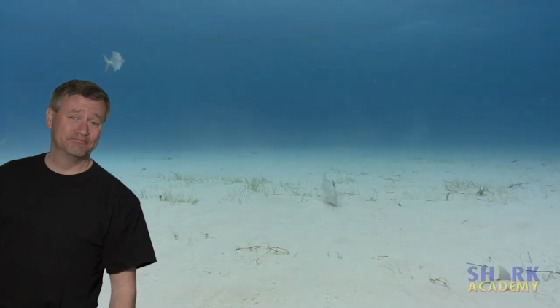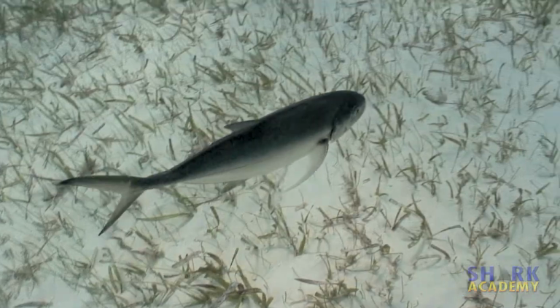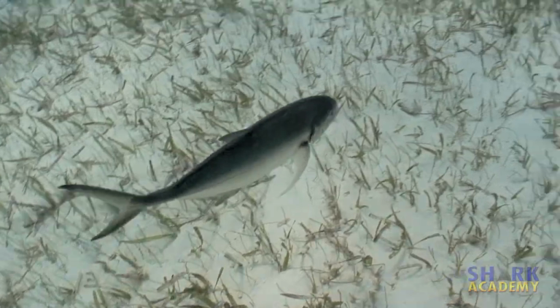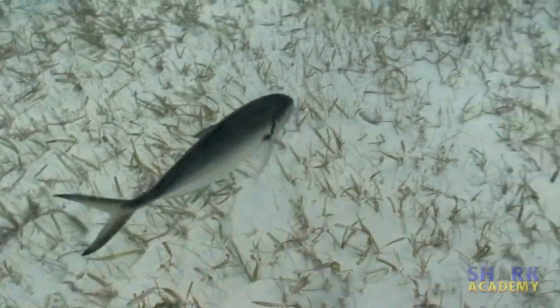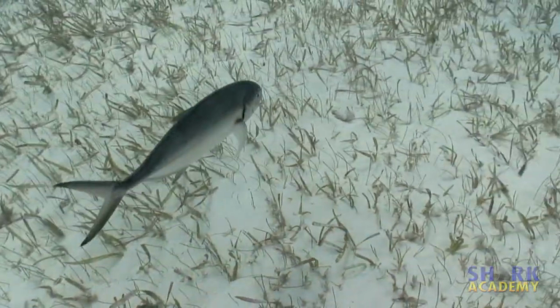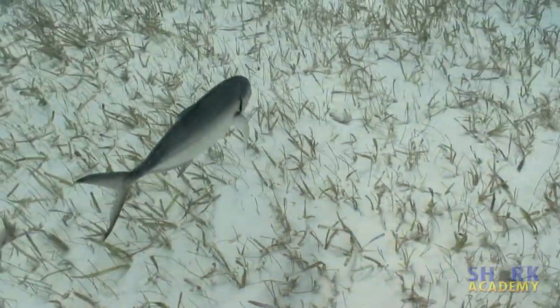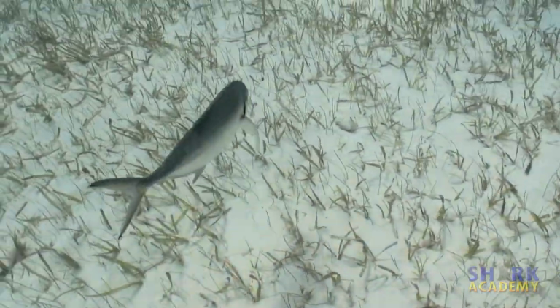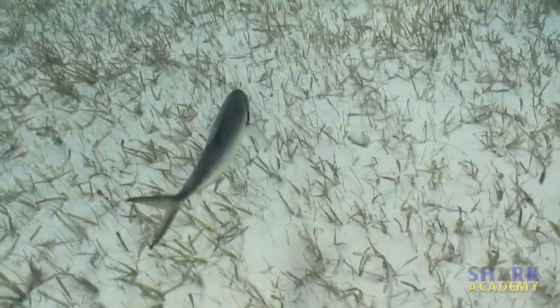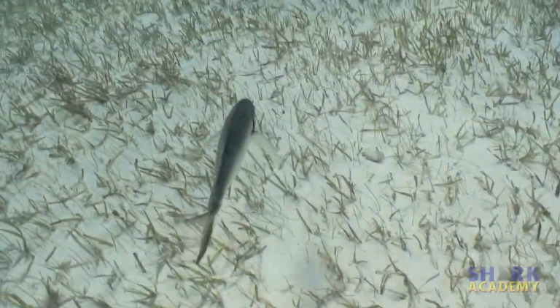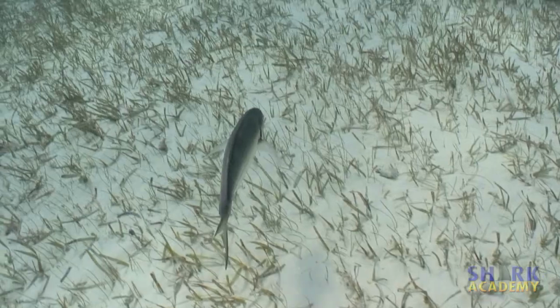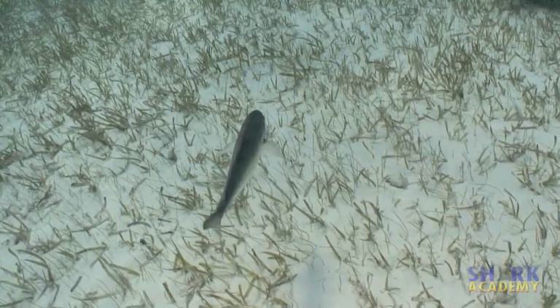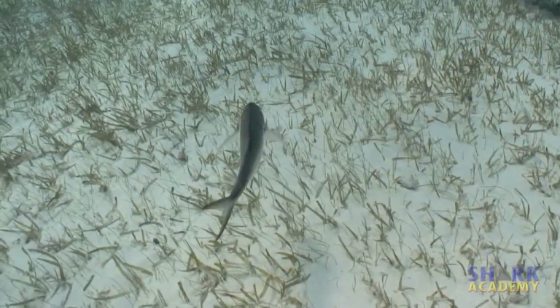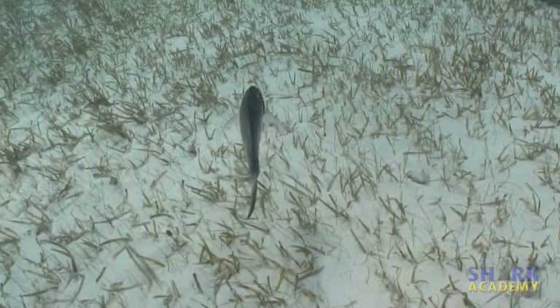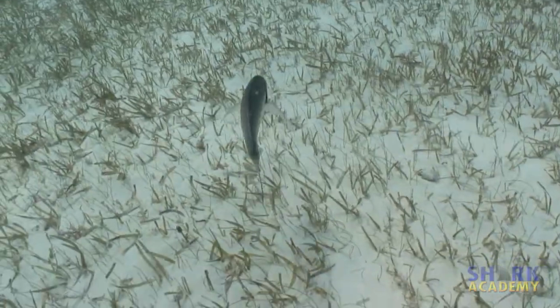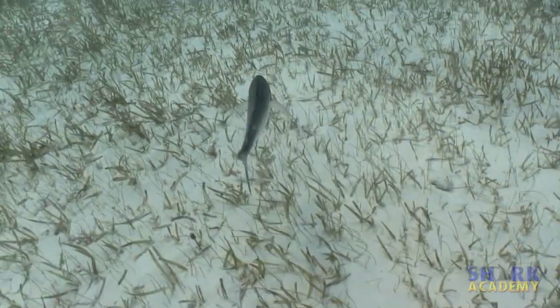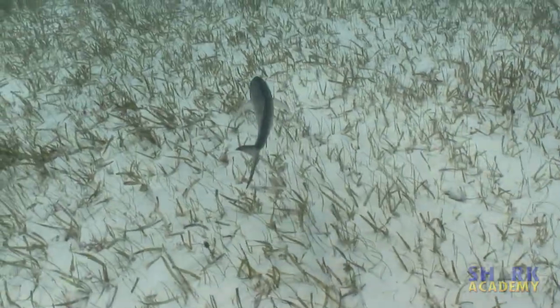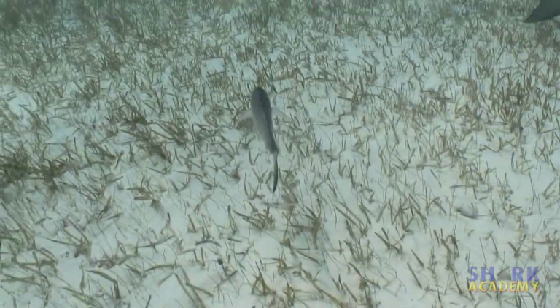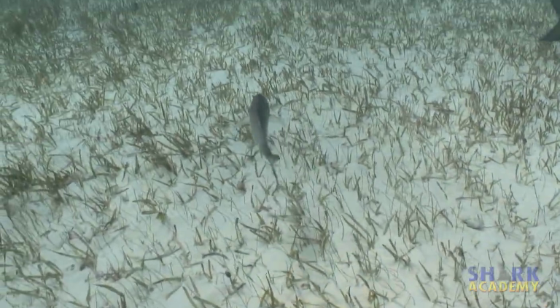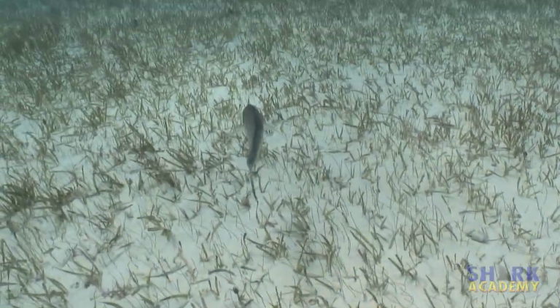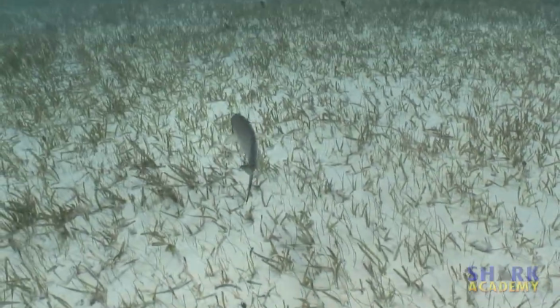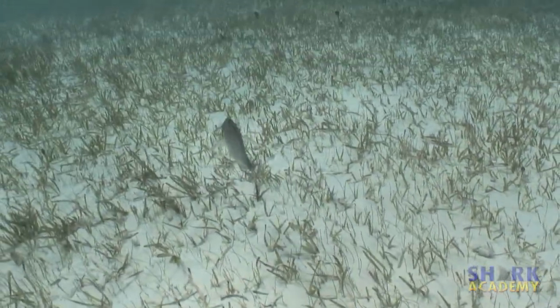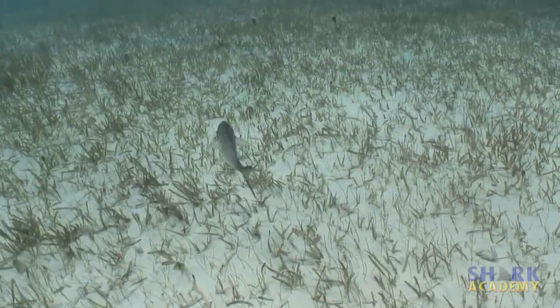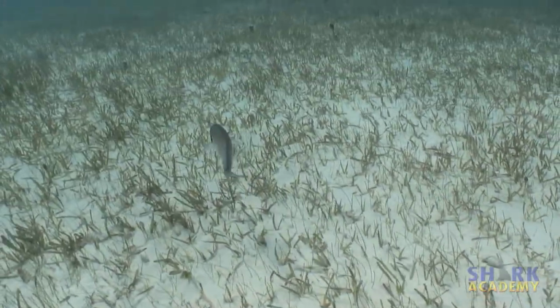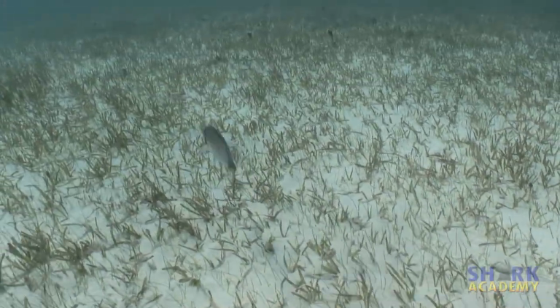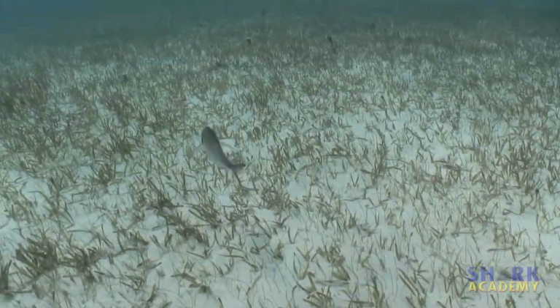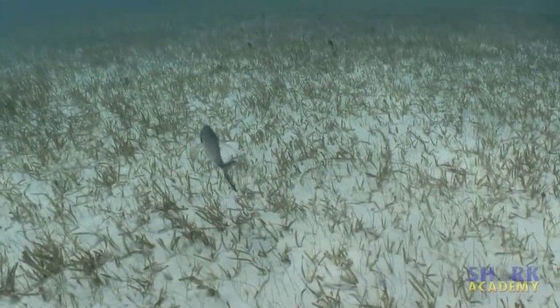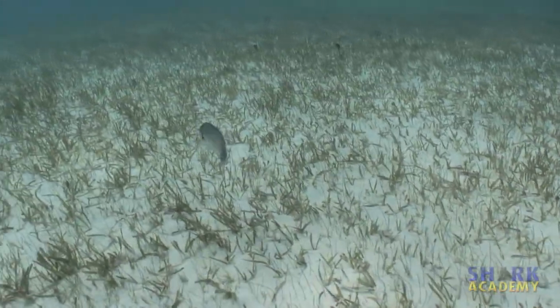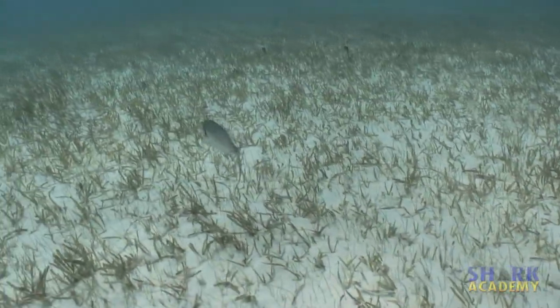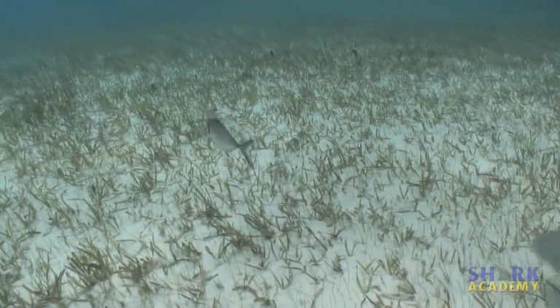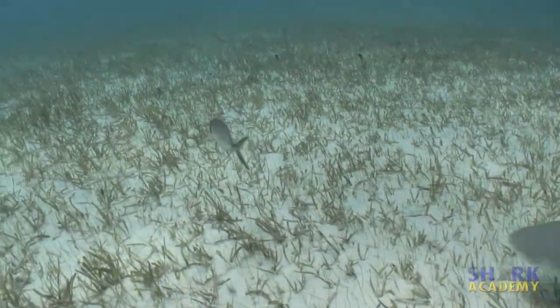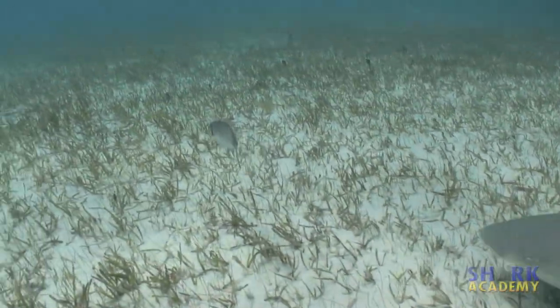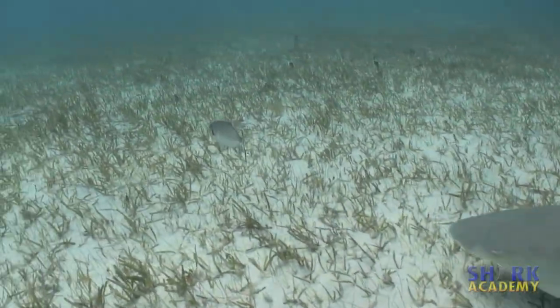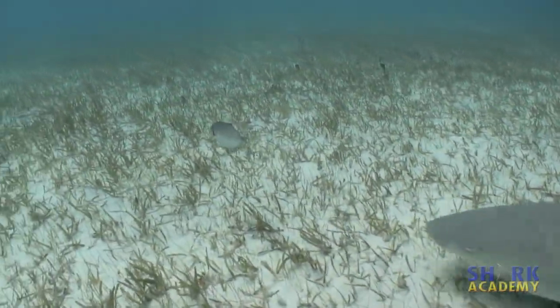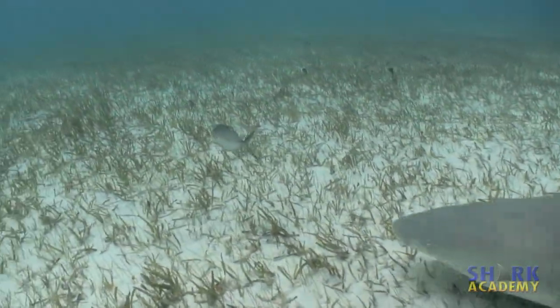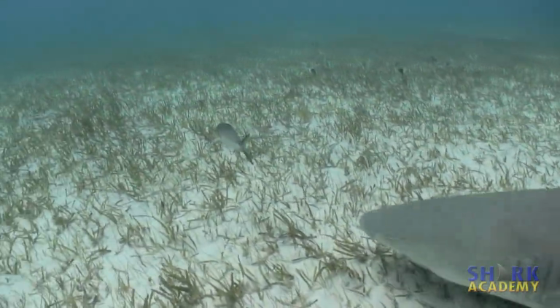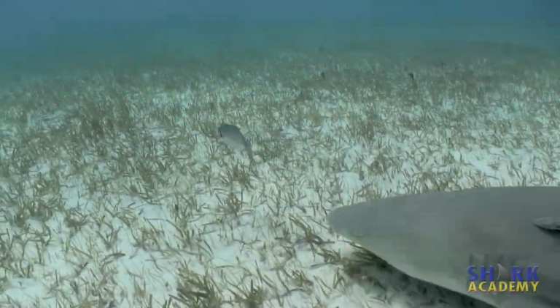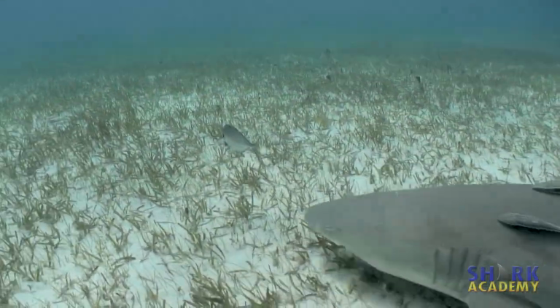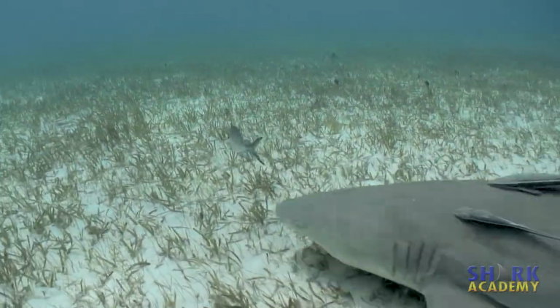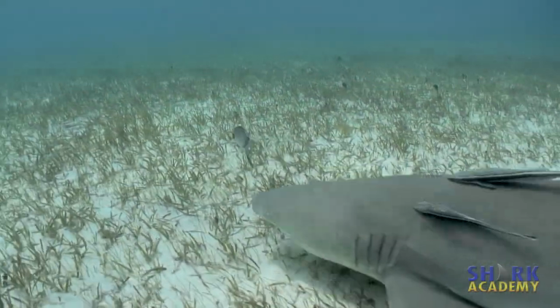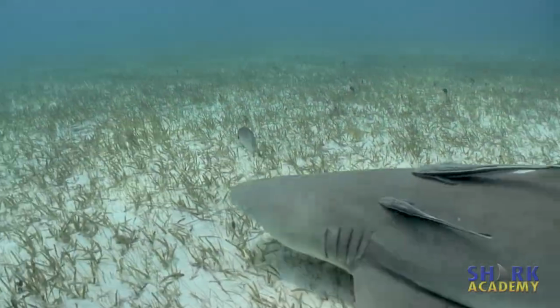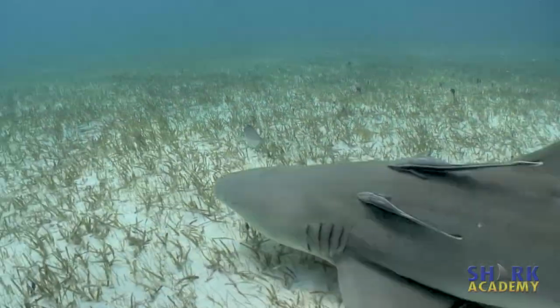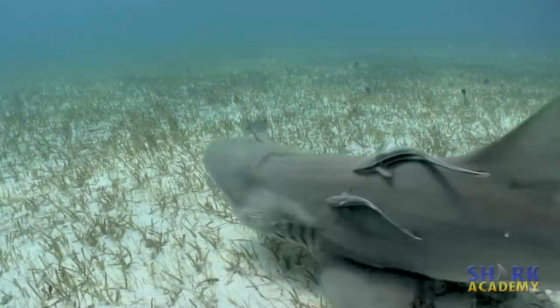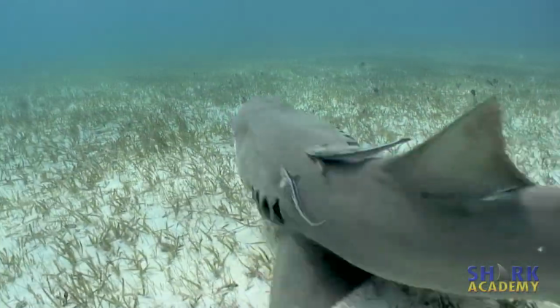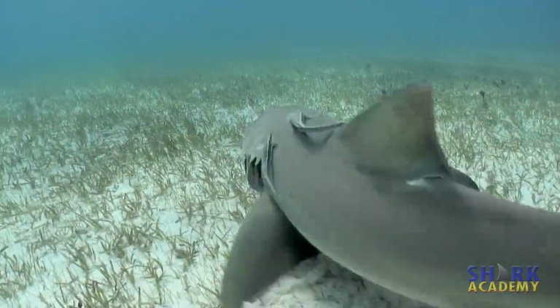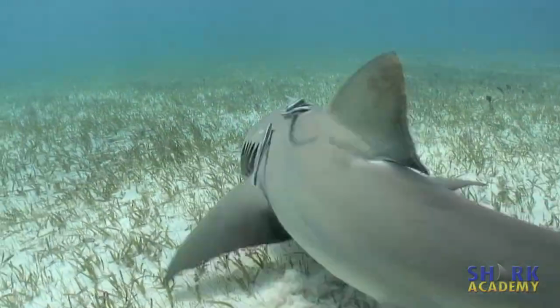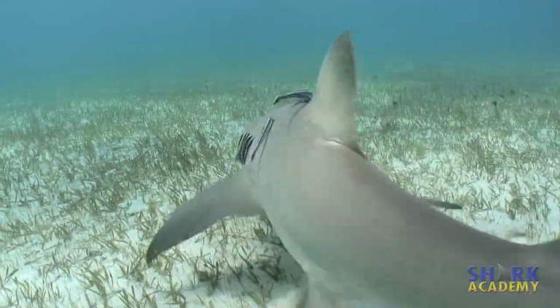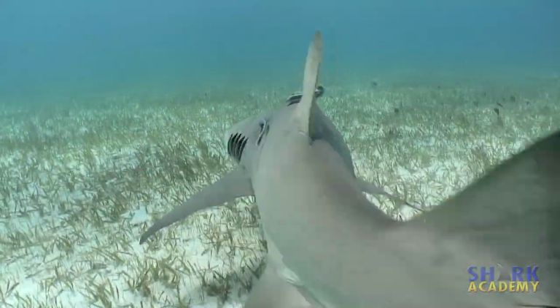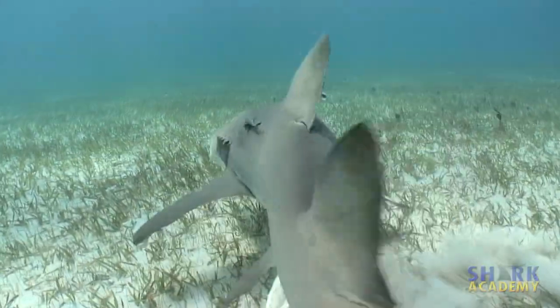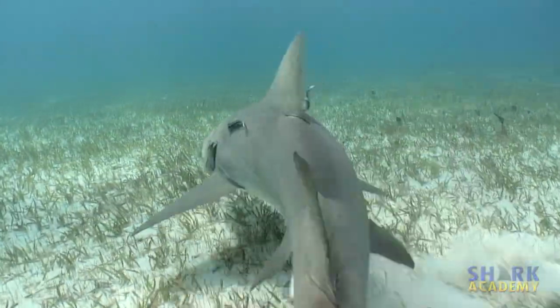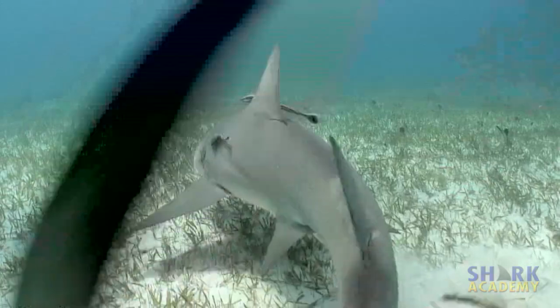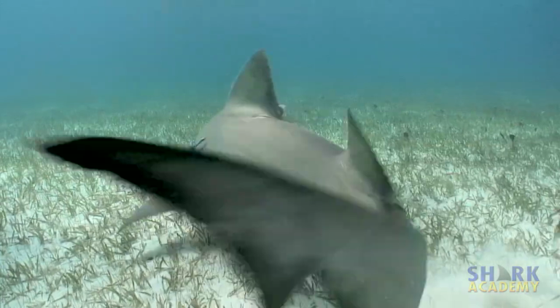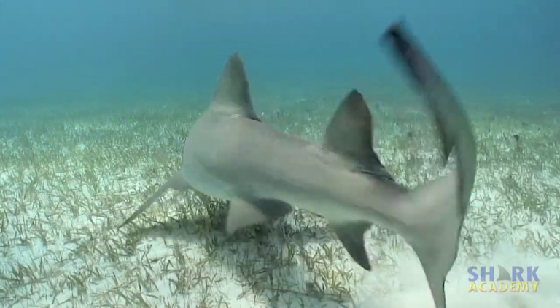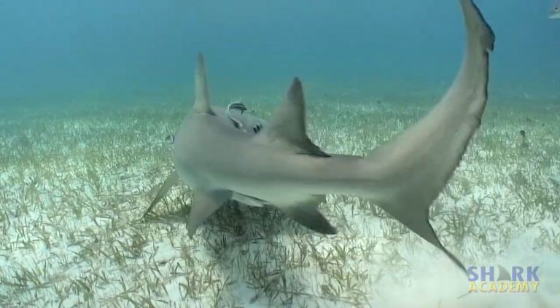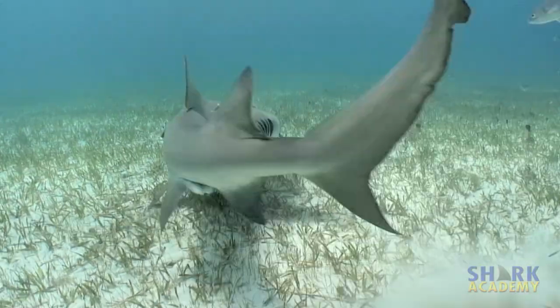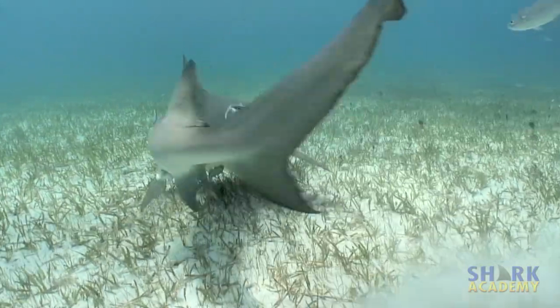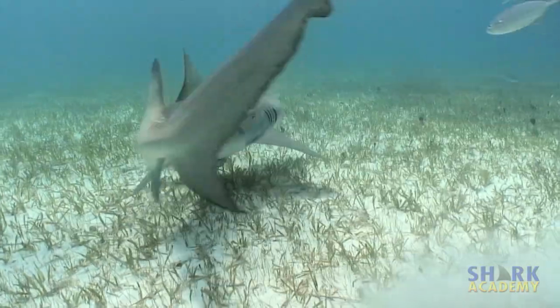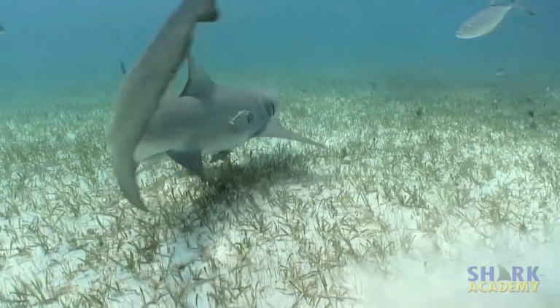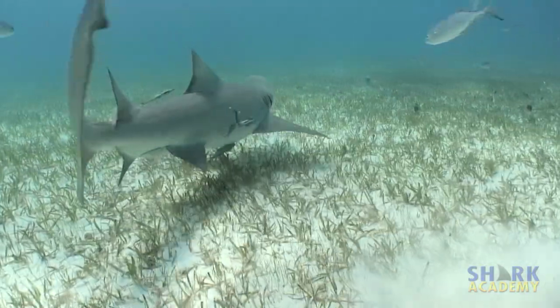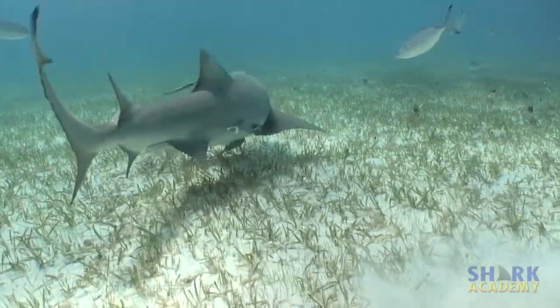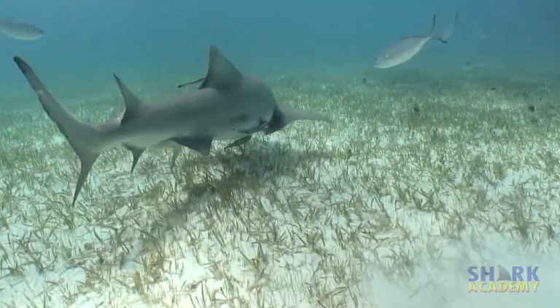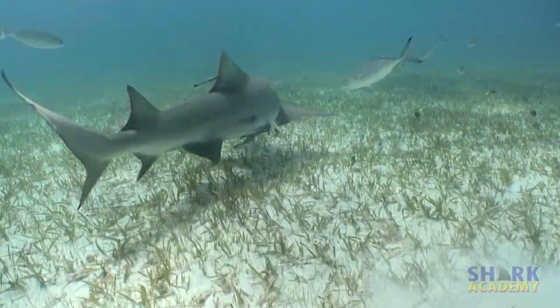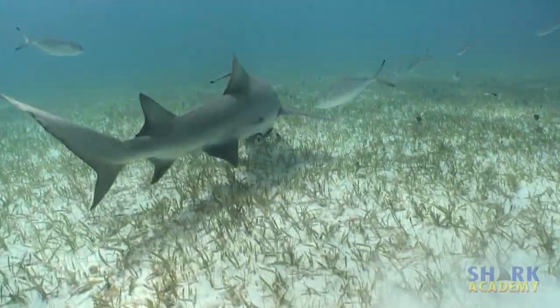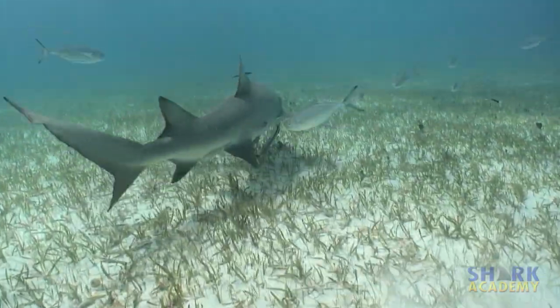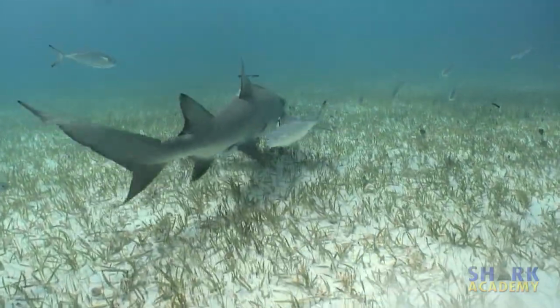The lemon shark lives in shallow, tropical waters, and has pointy teeth designed for grabbing slippery prey like fish.